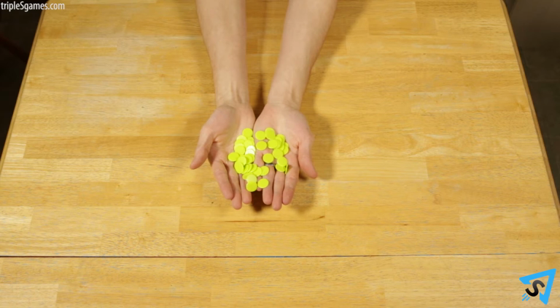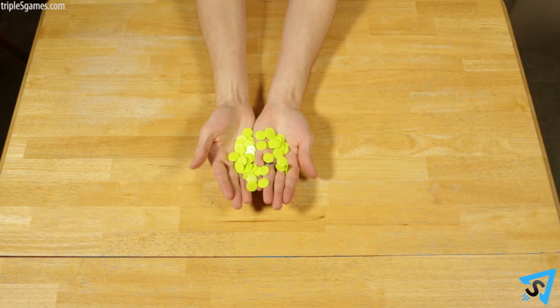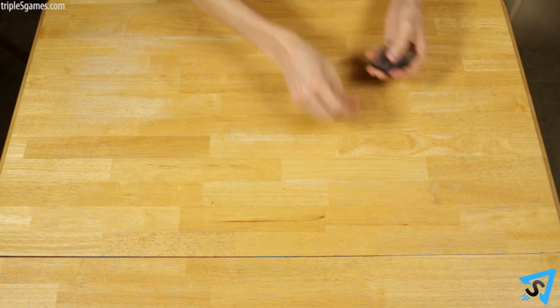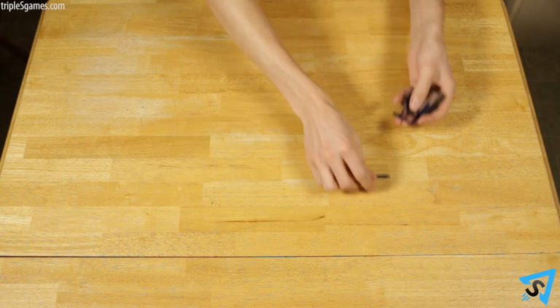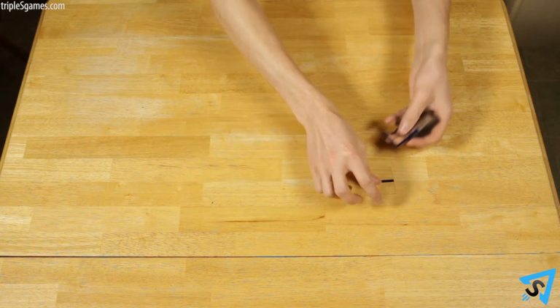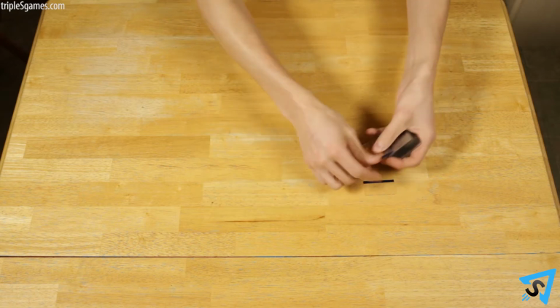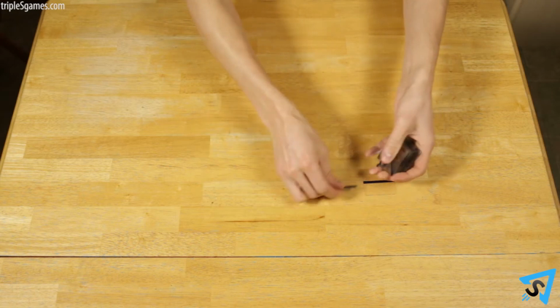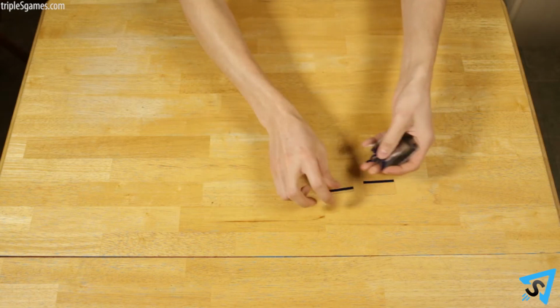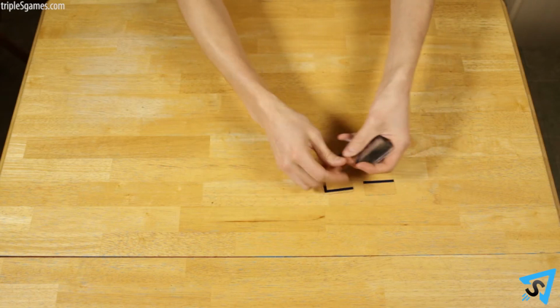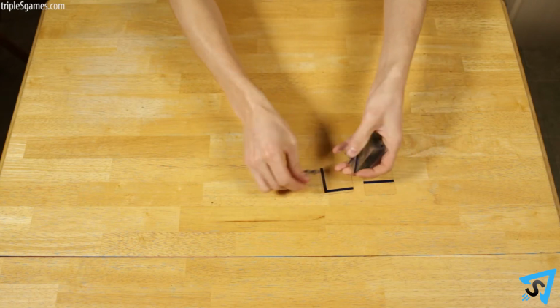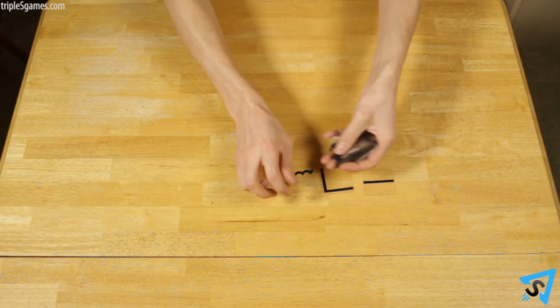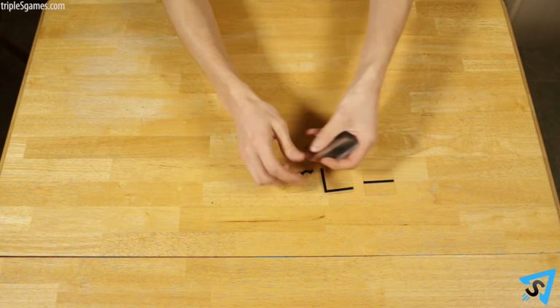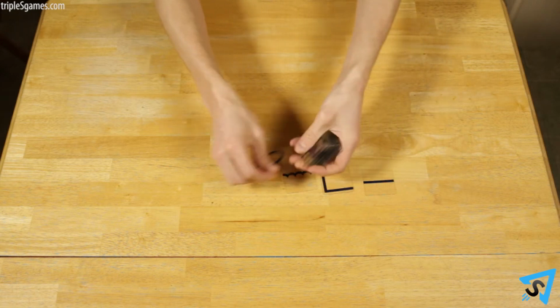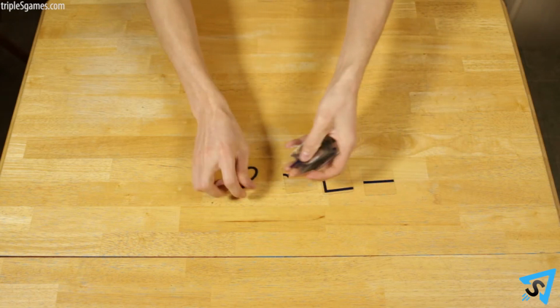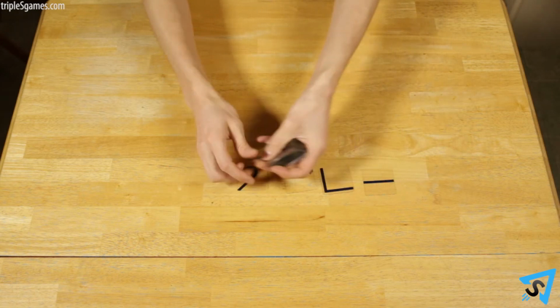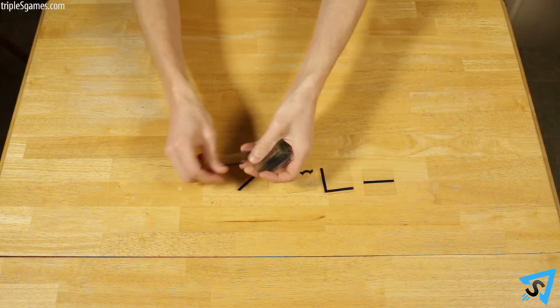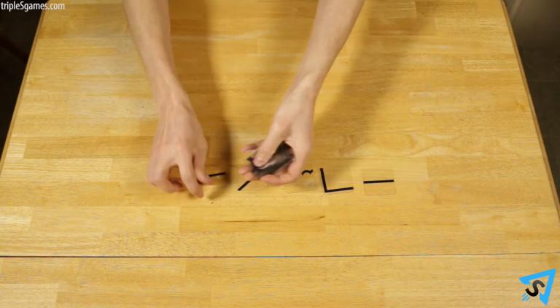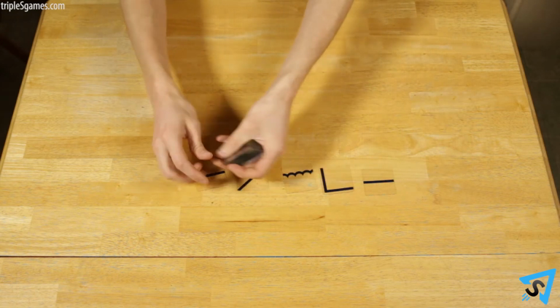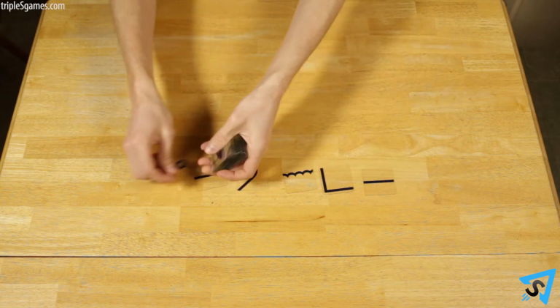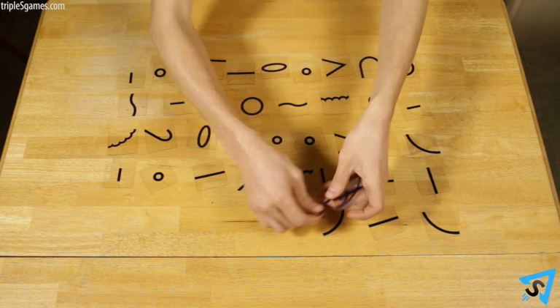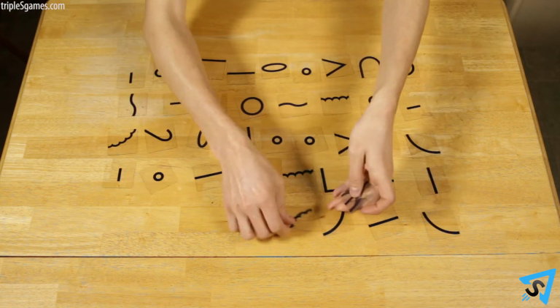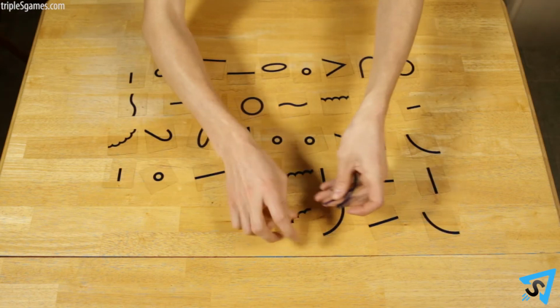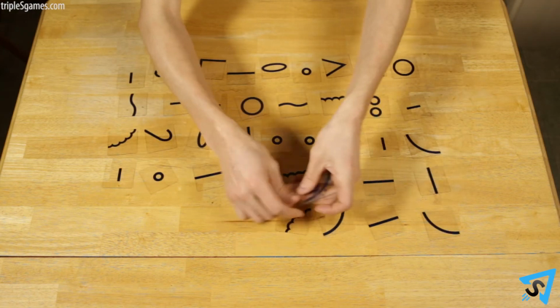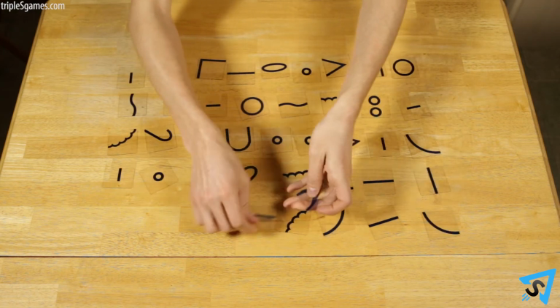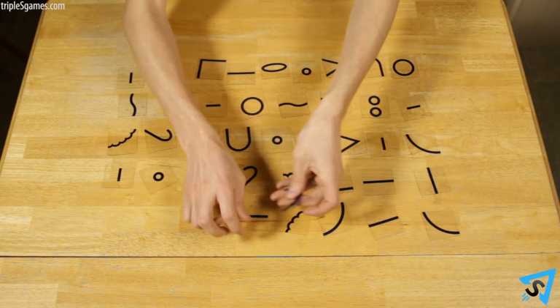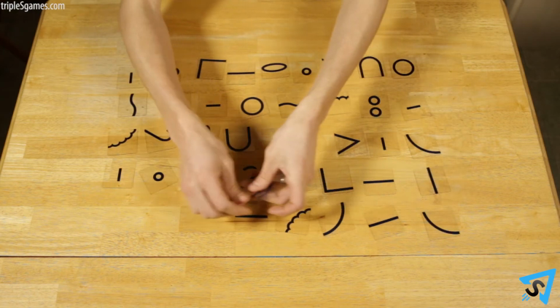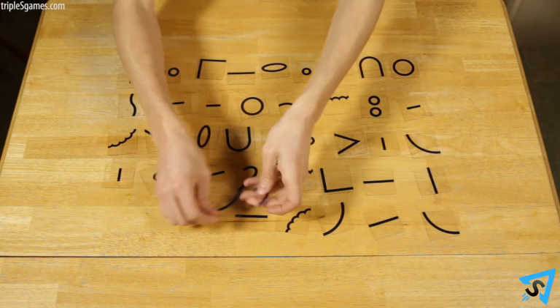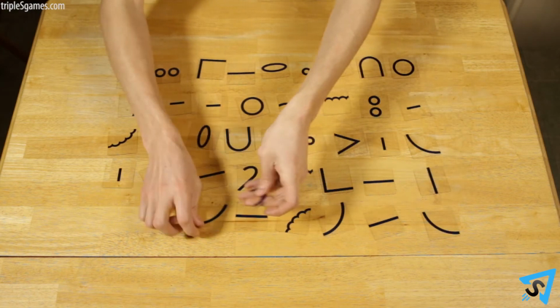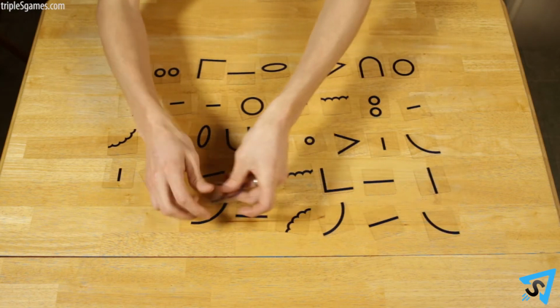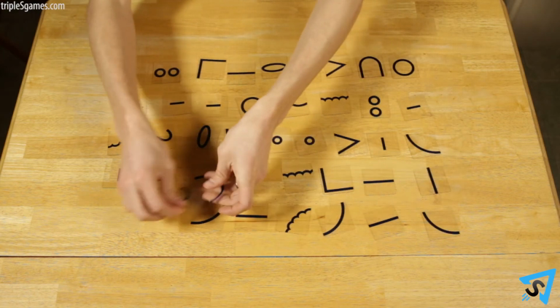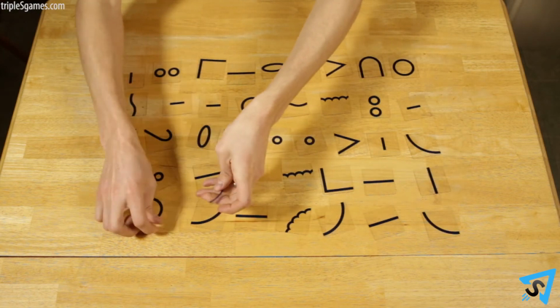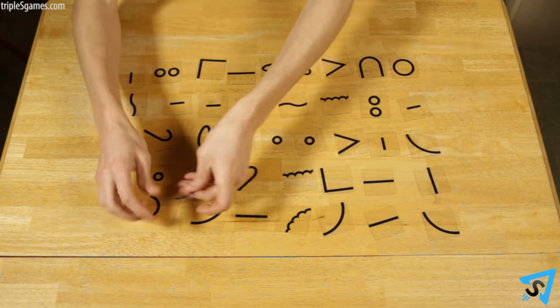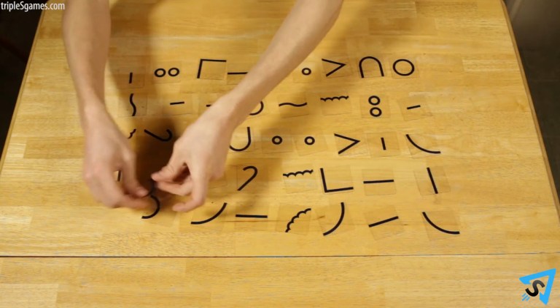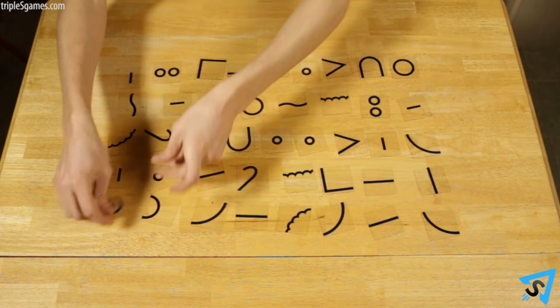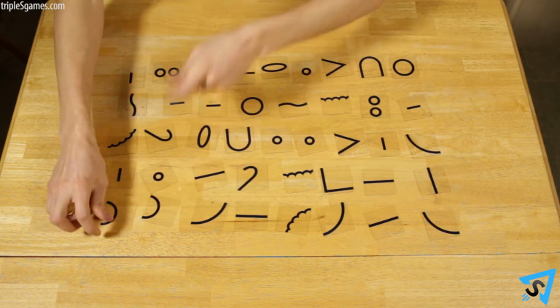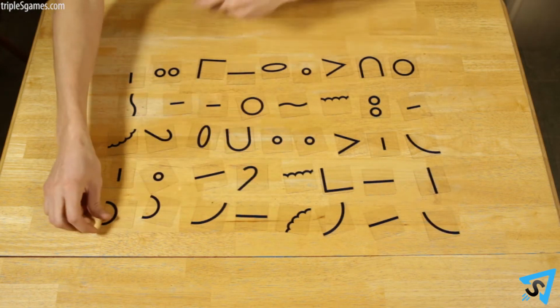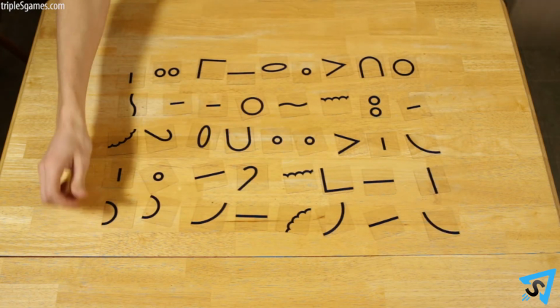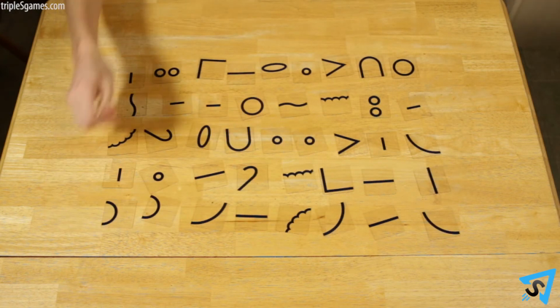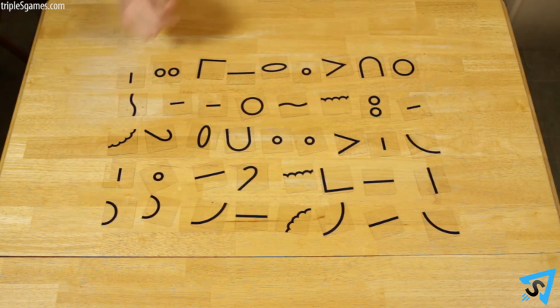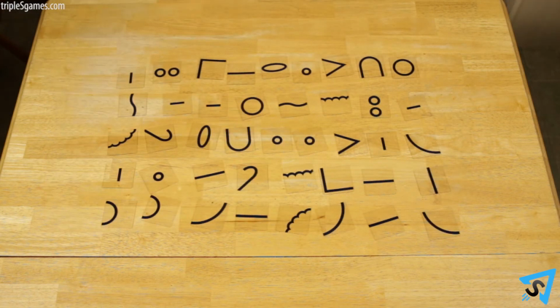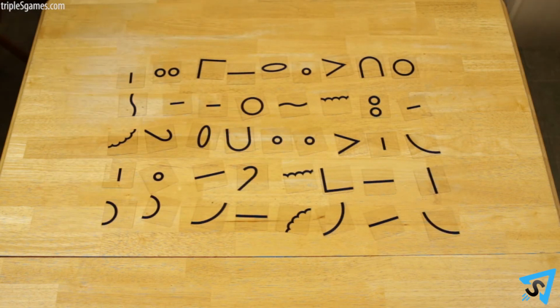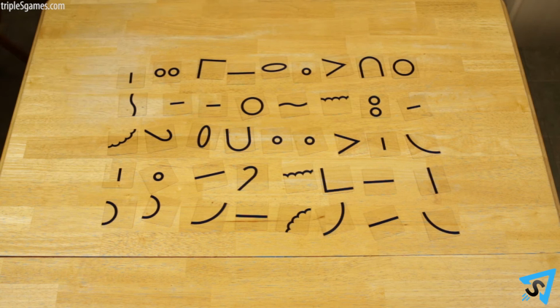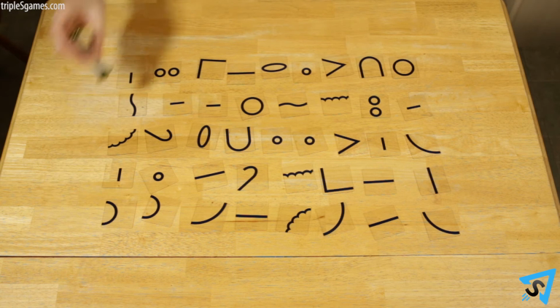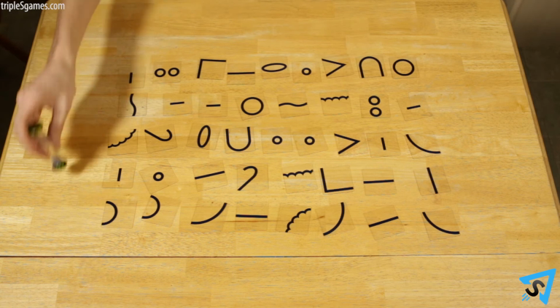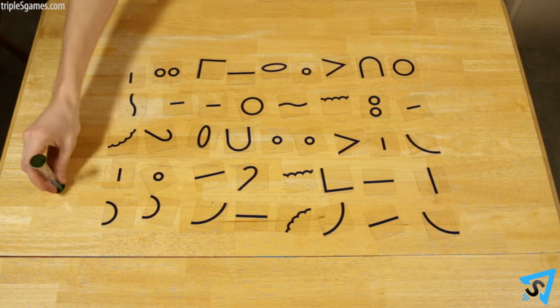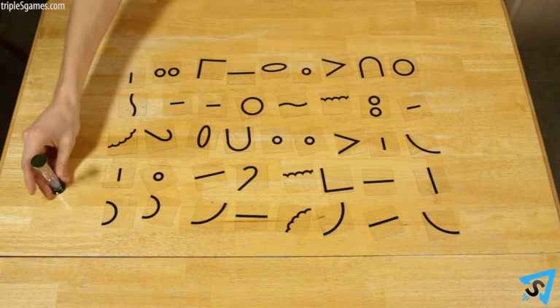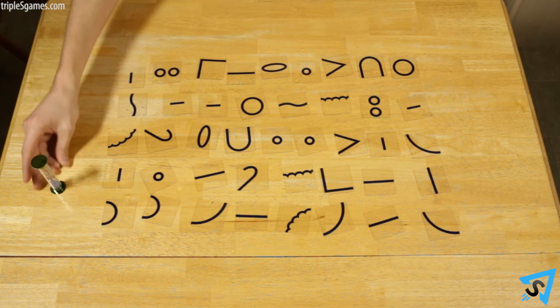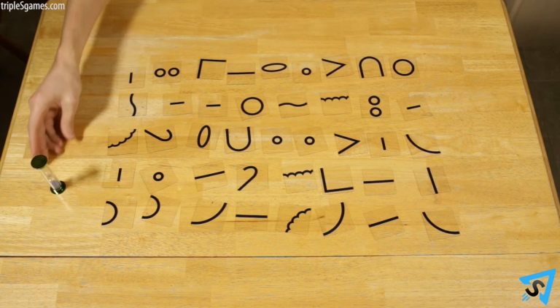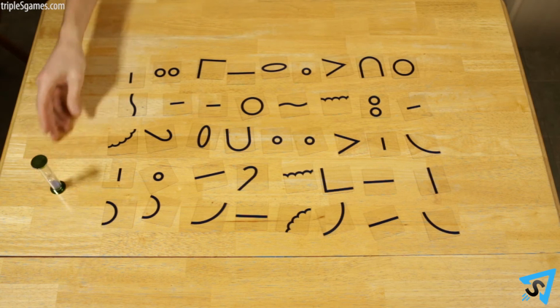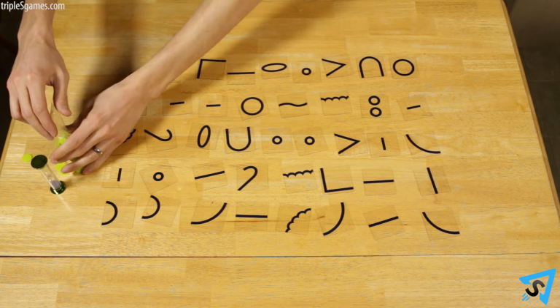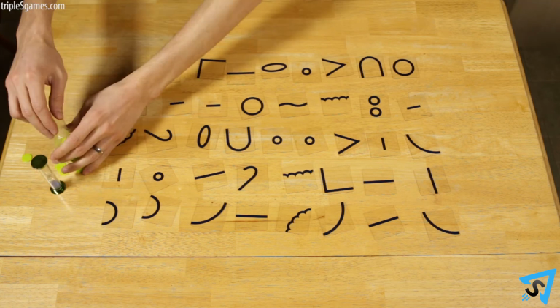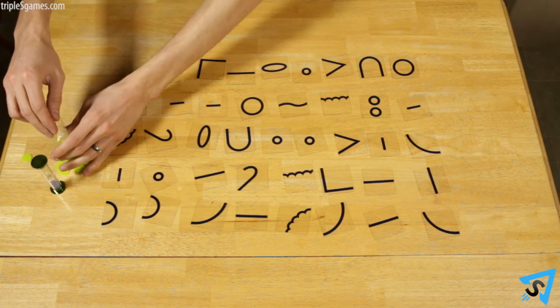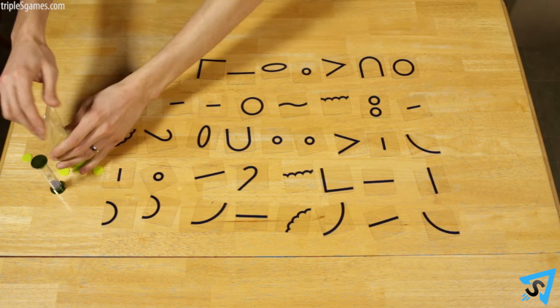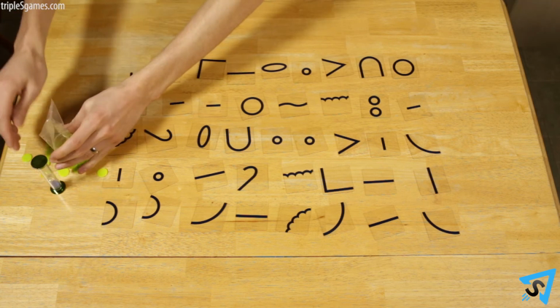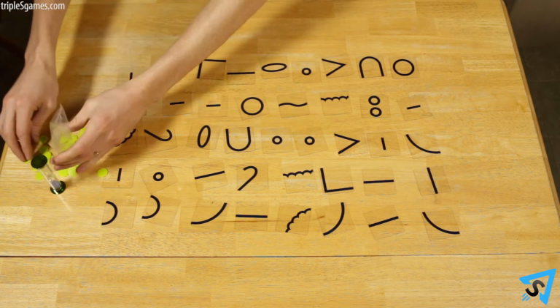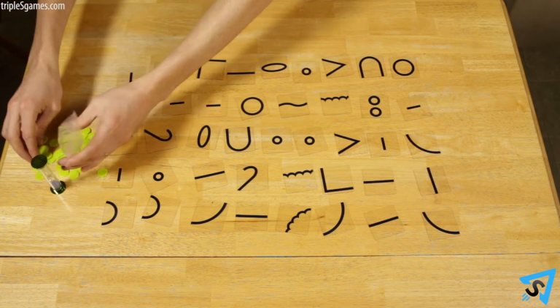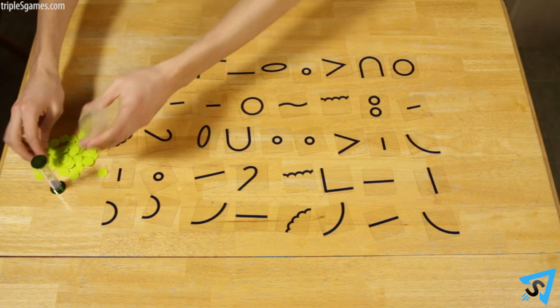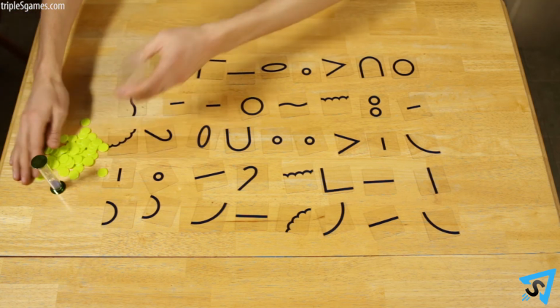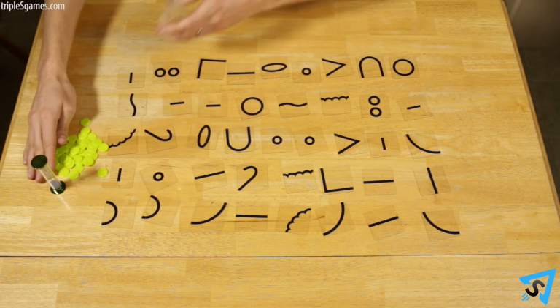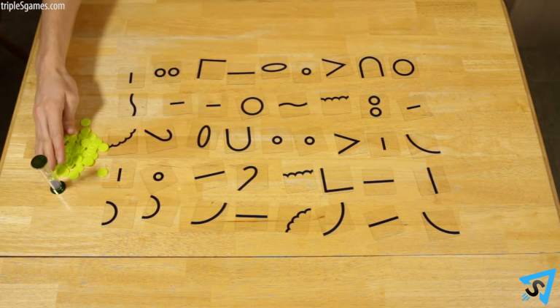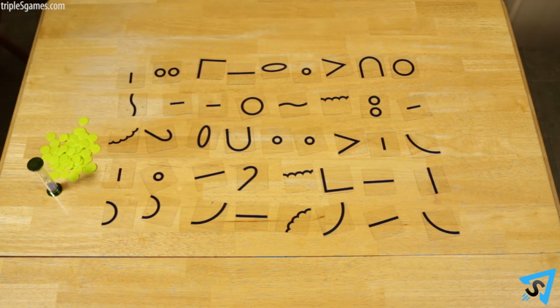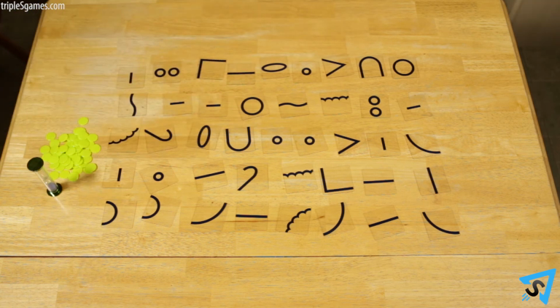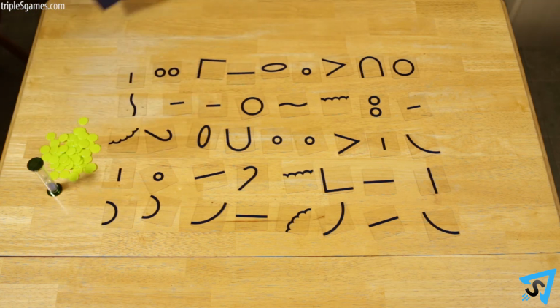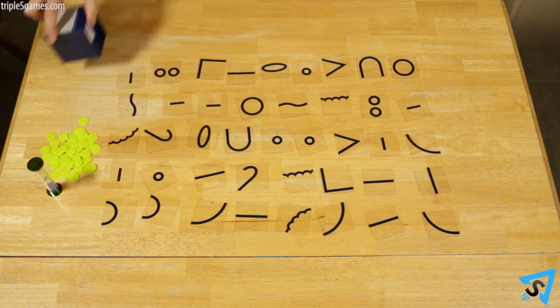Spread the shape cards face up on the table so all the cards can be seen. Place all the components on the table. Choose a player to be the first builder.